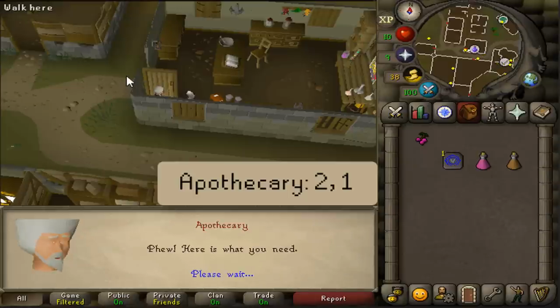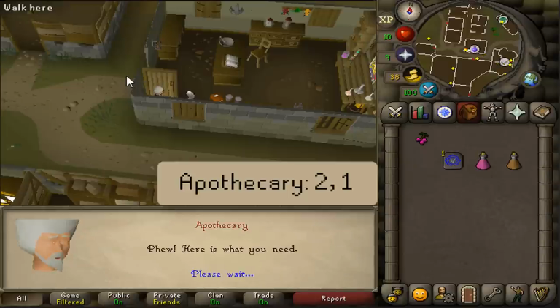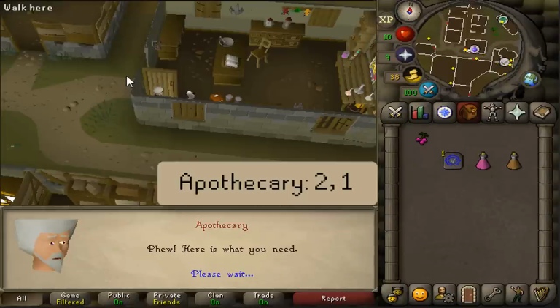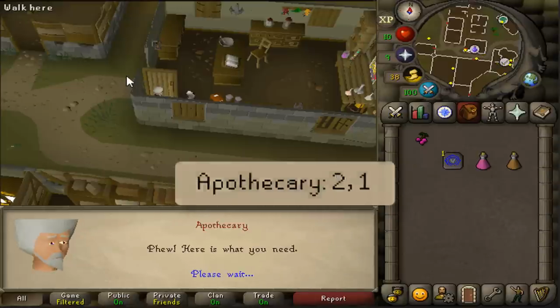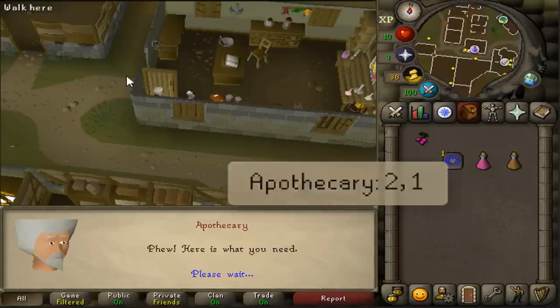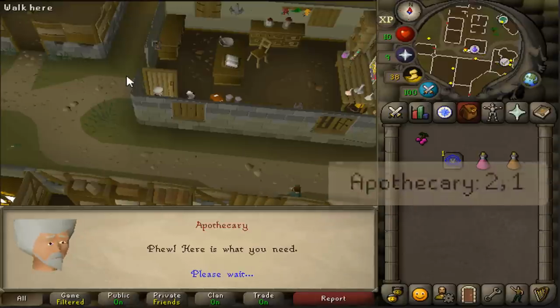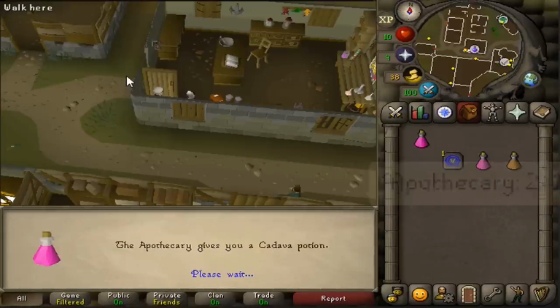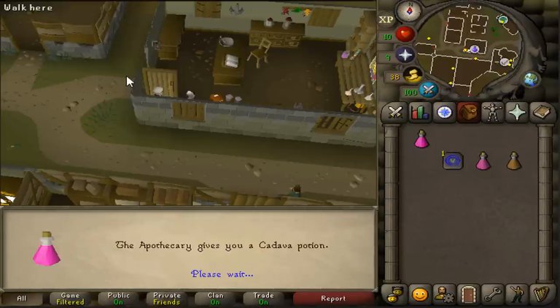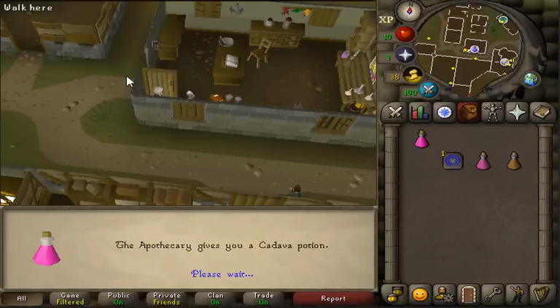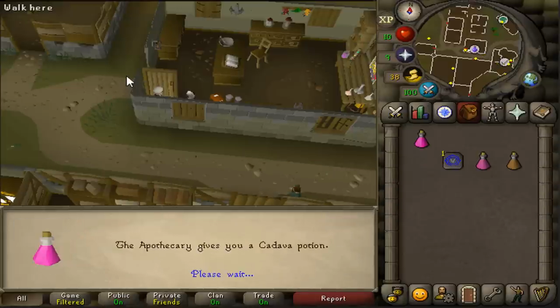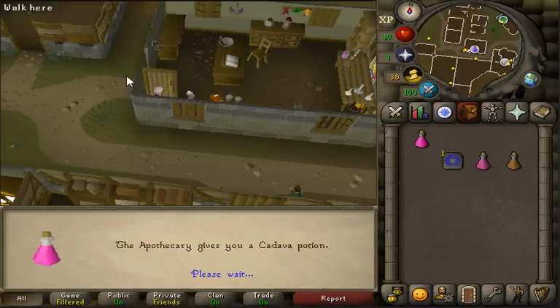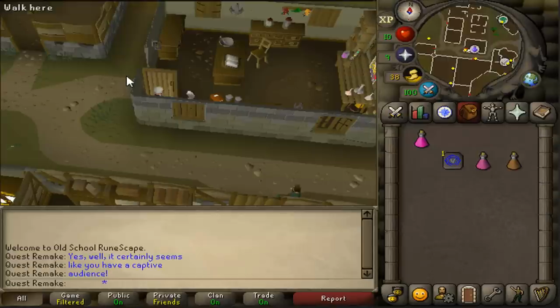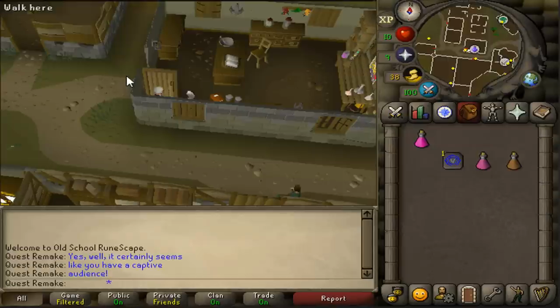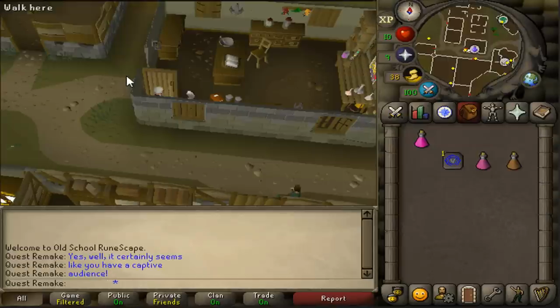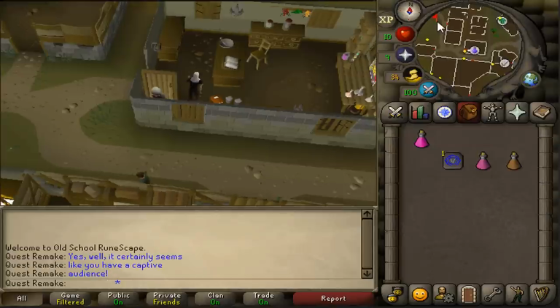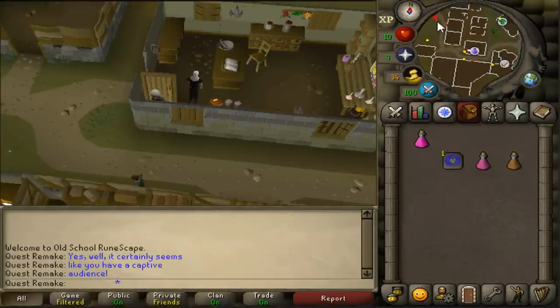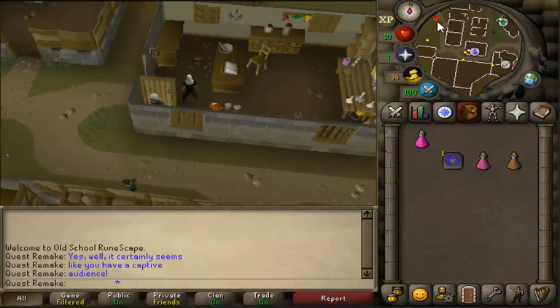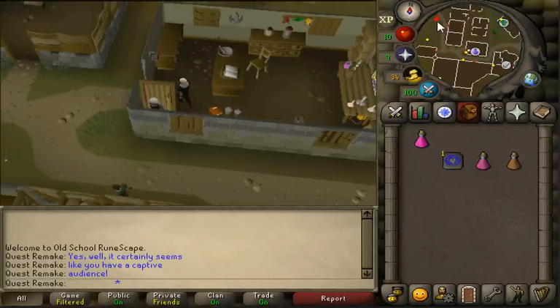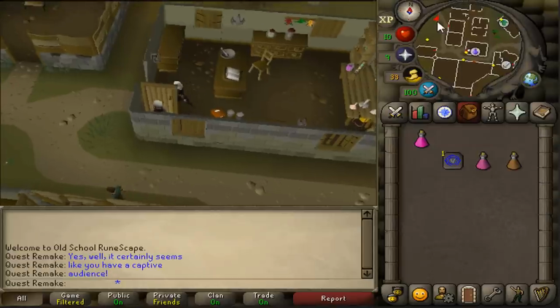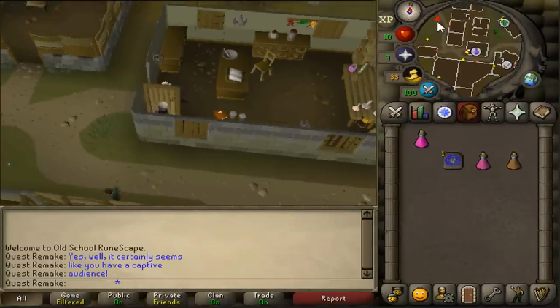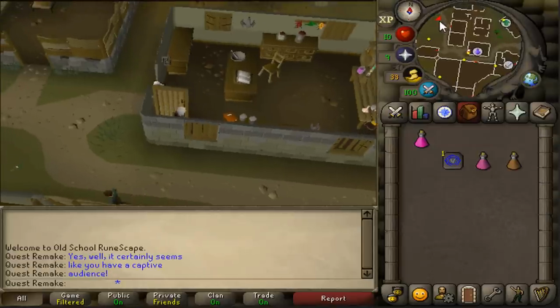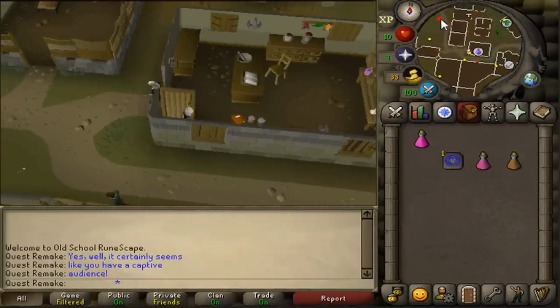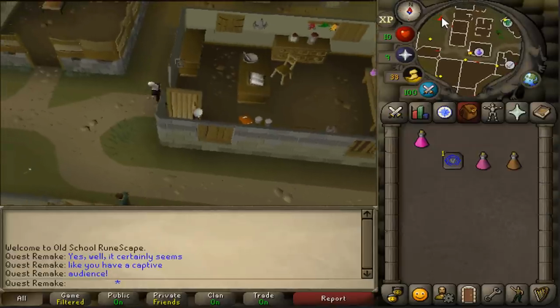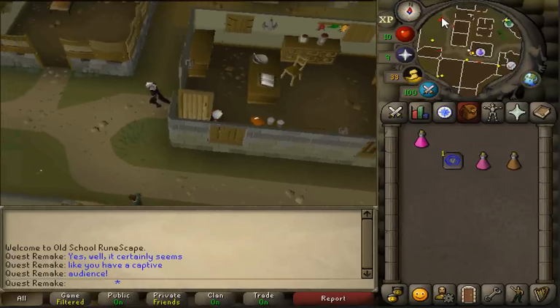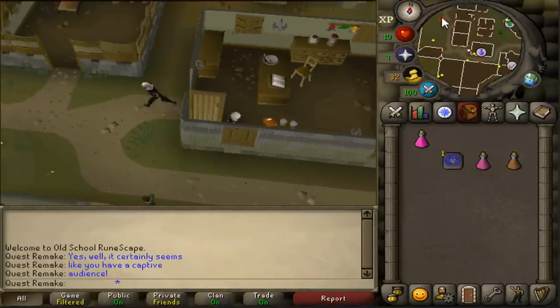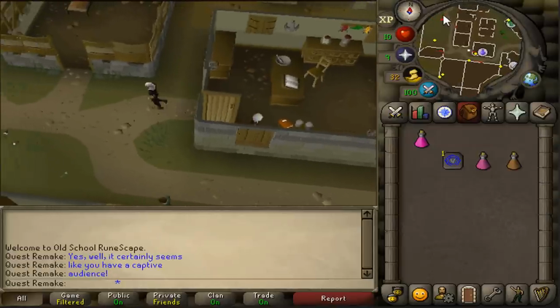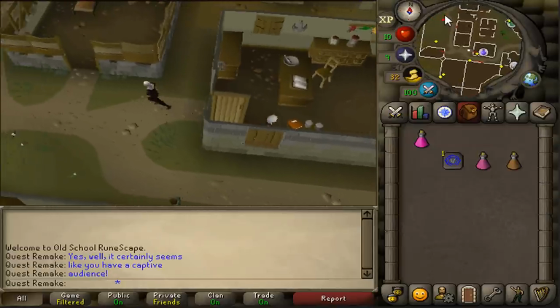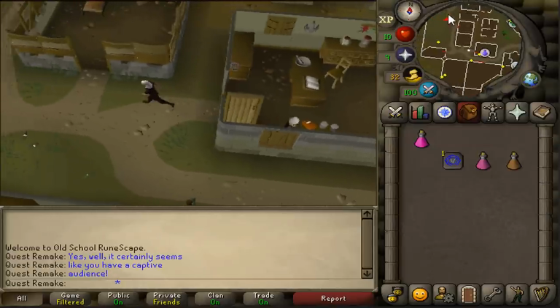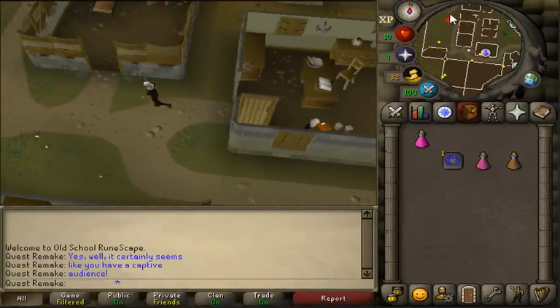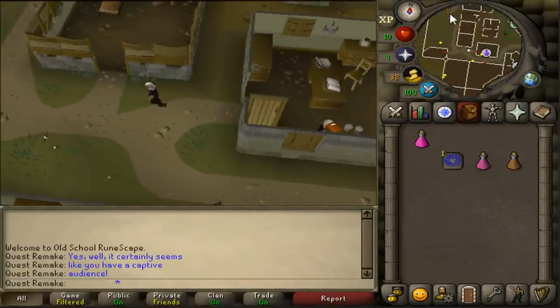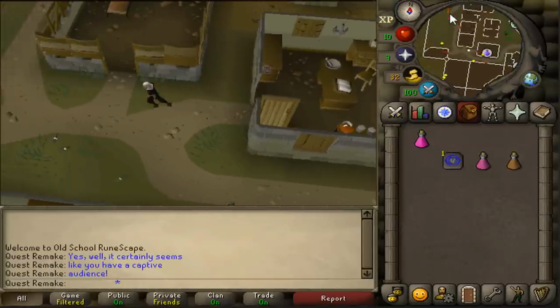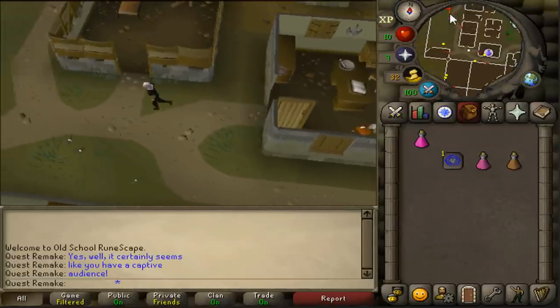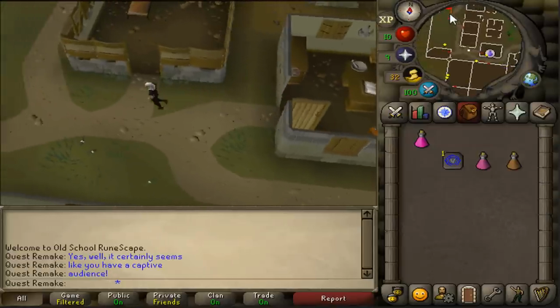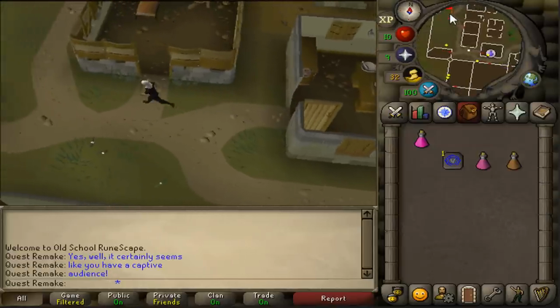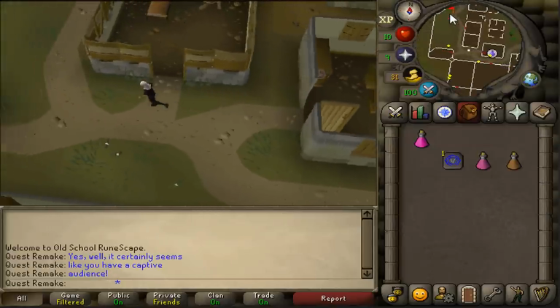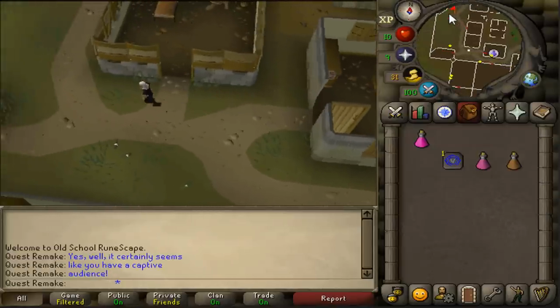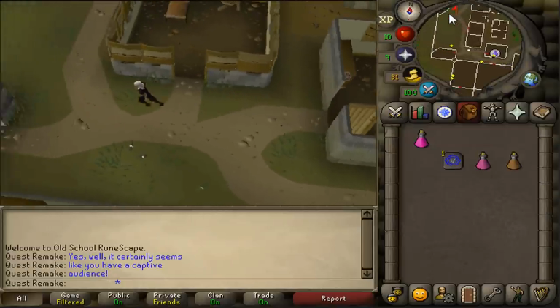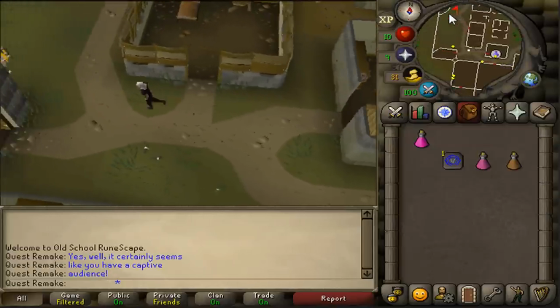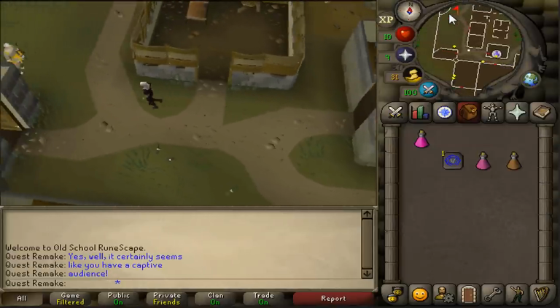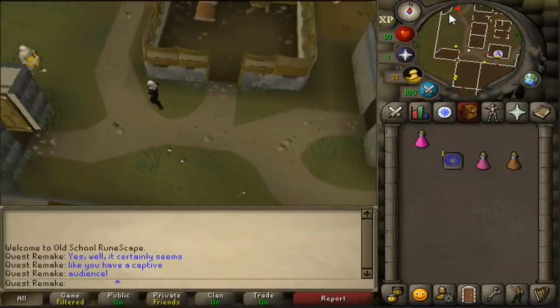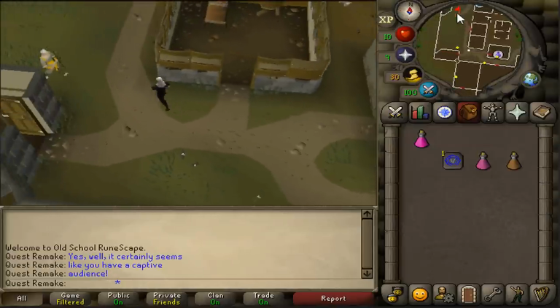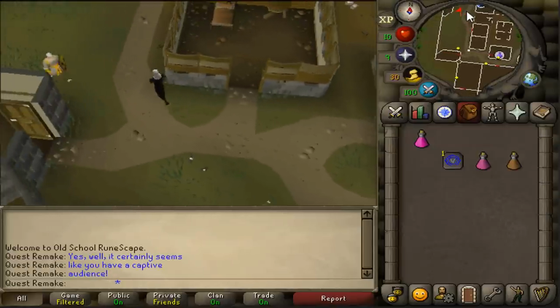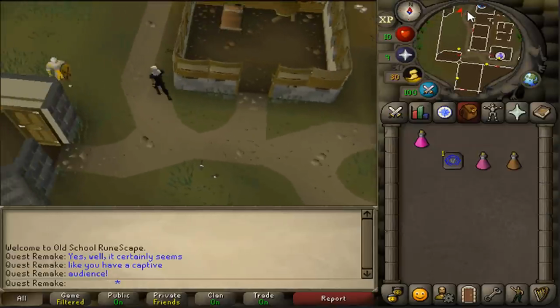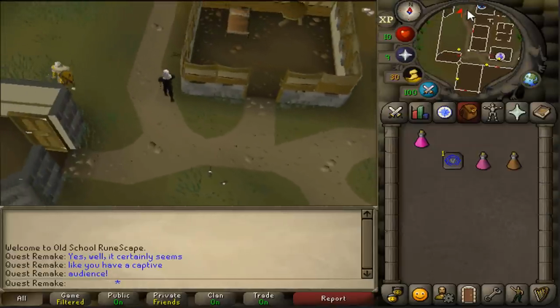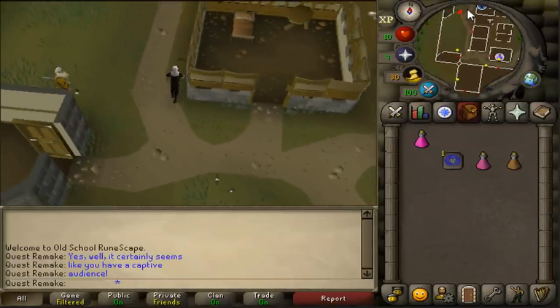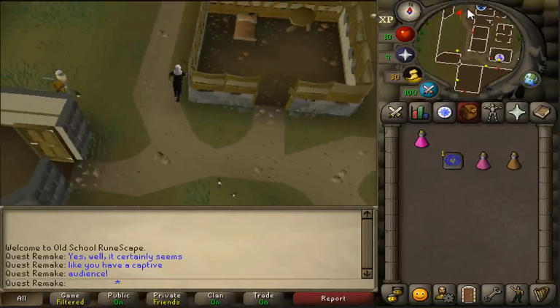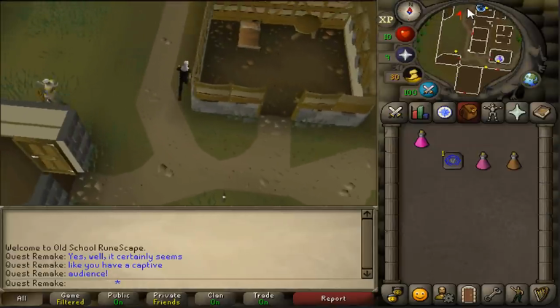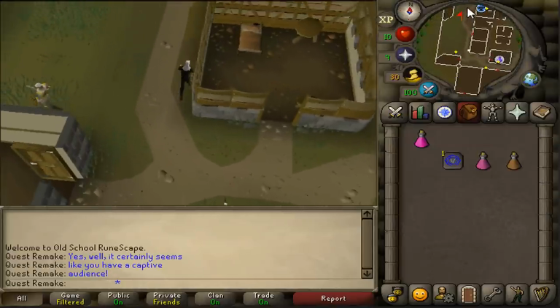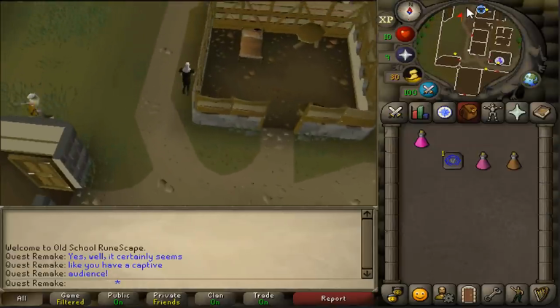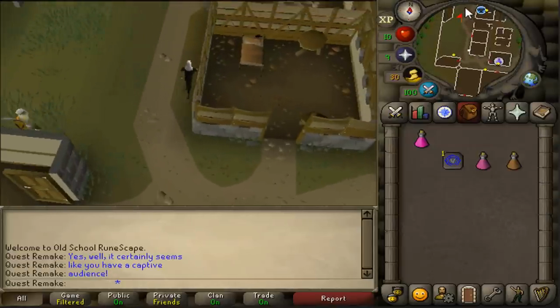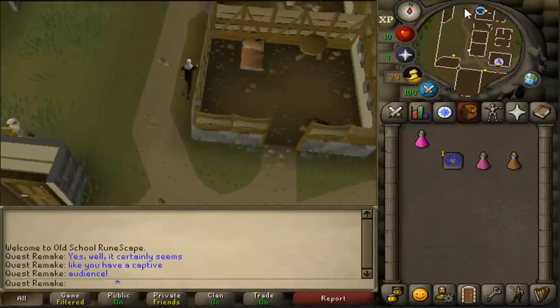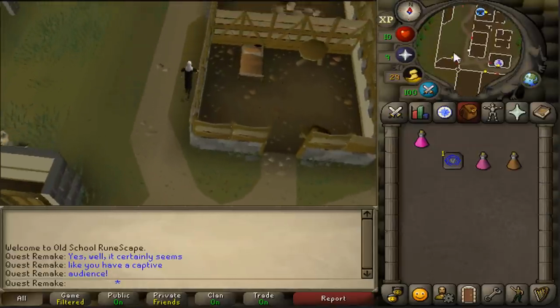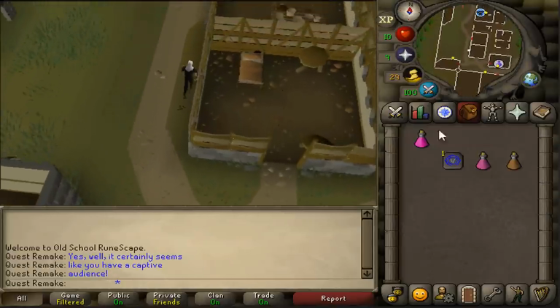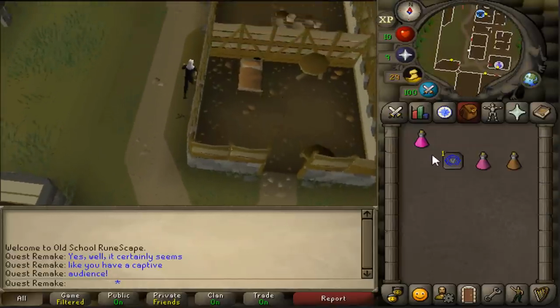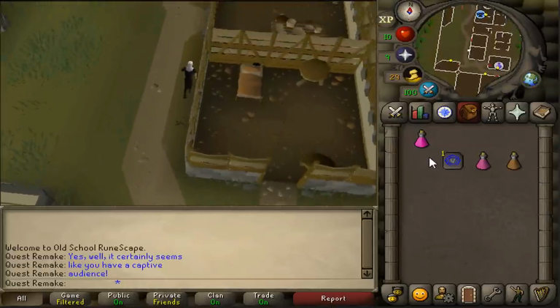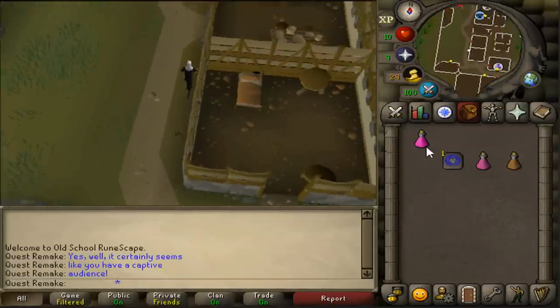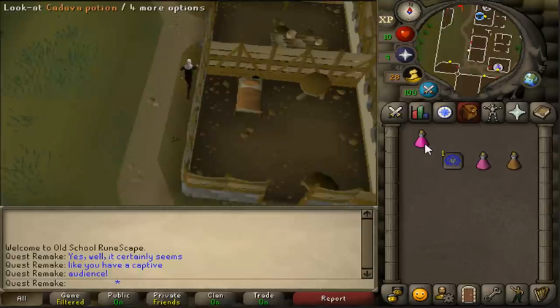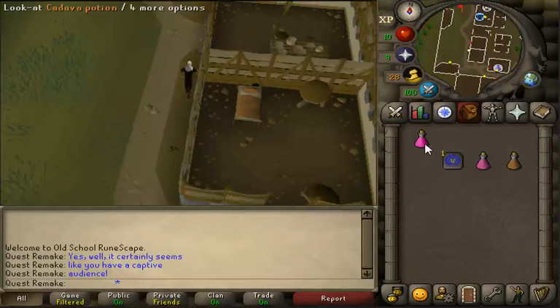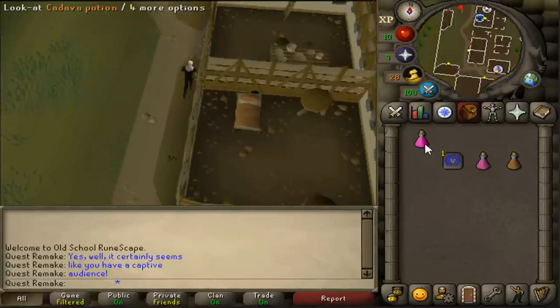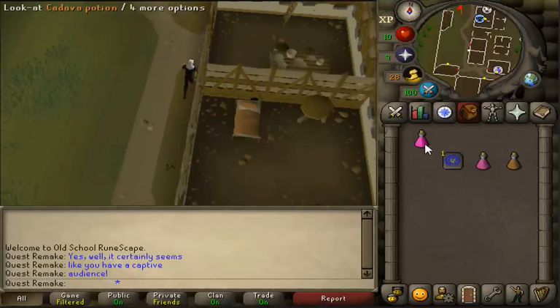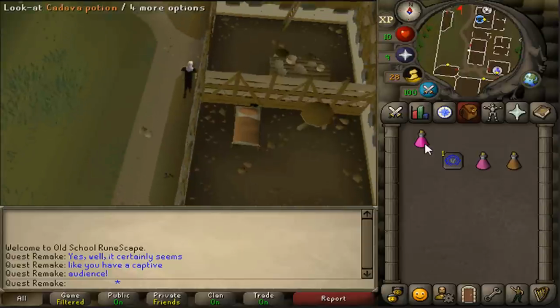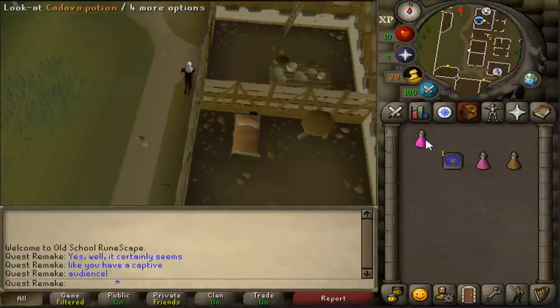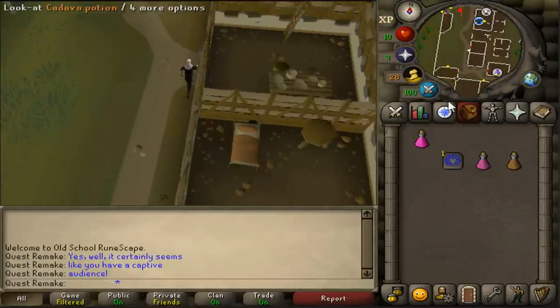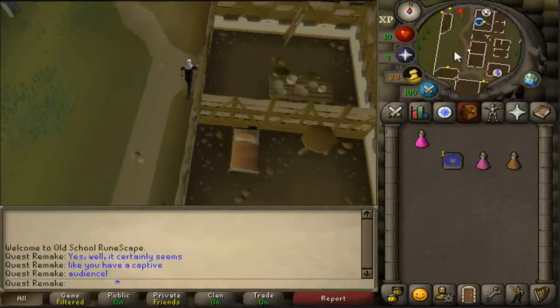After you've gotten your cadaver potion, let's go north west and return to Juliet's house and deliver this potion to her.